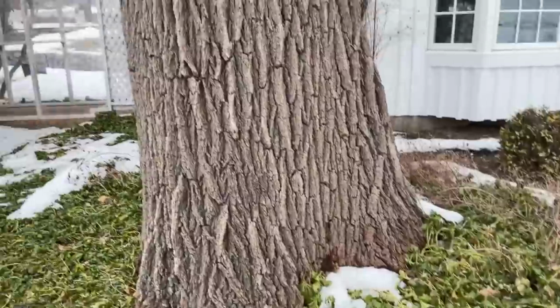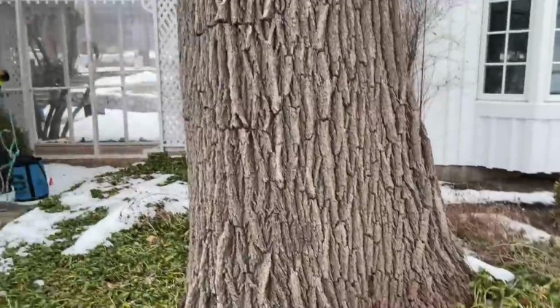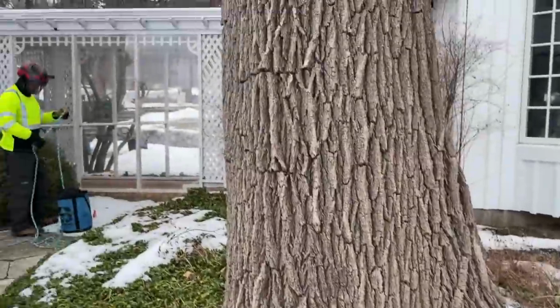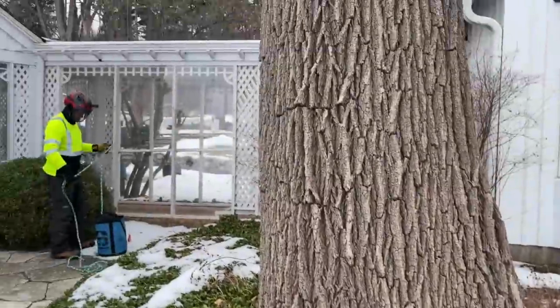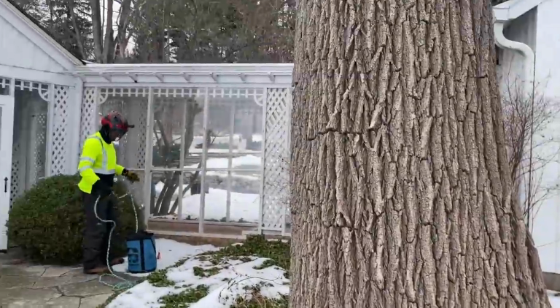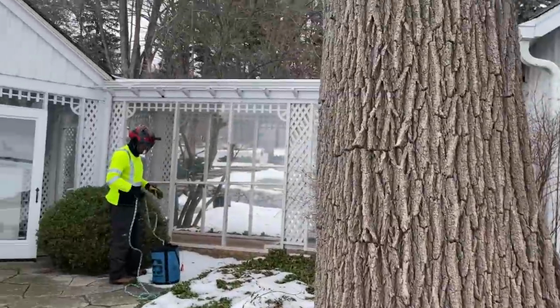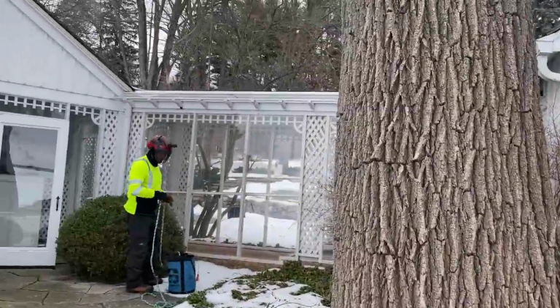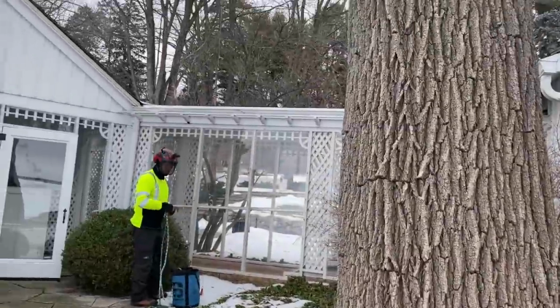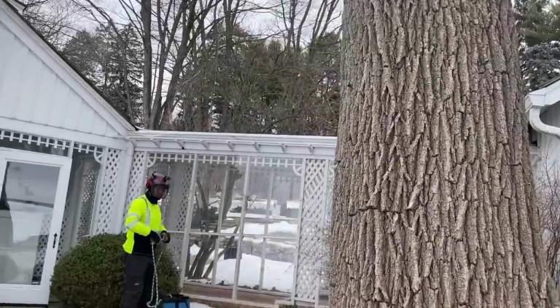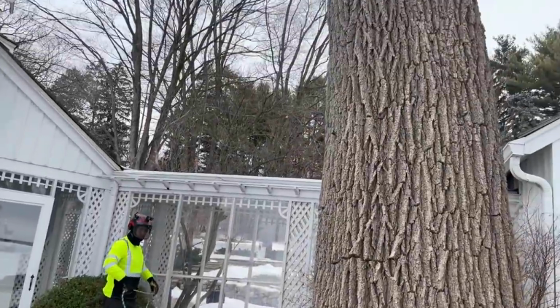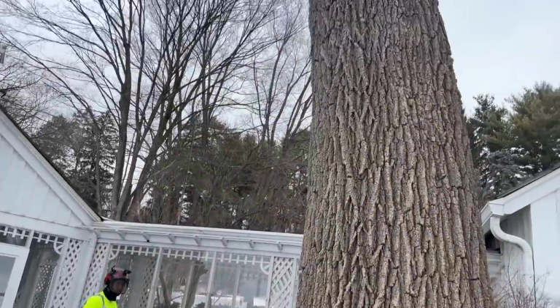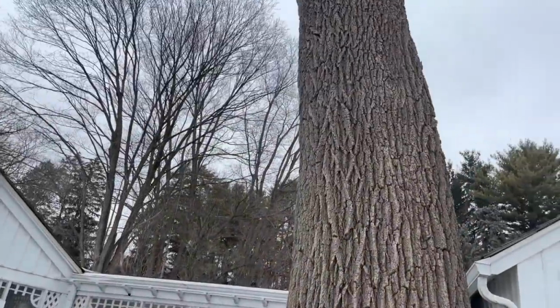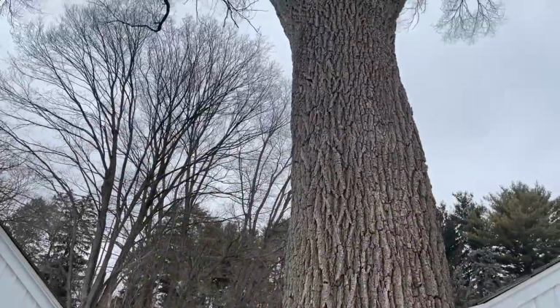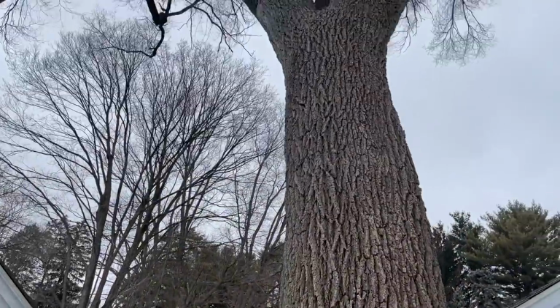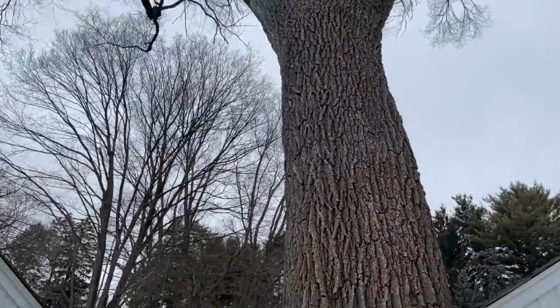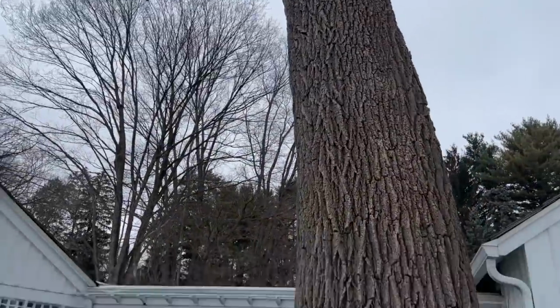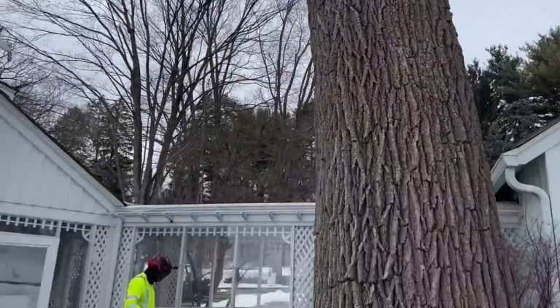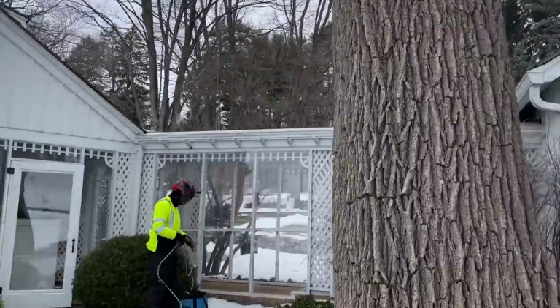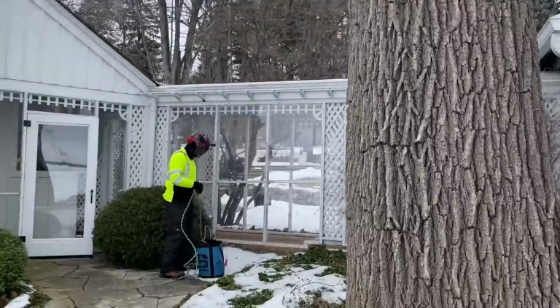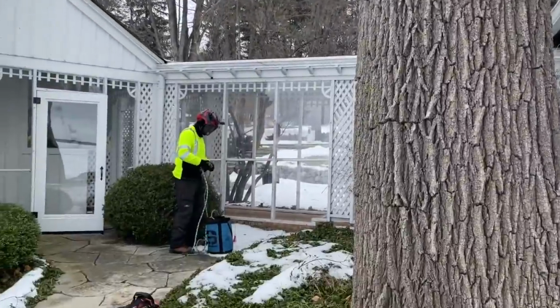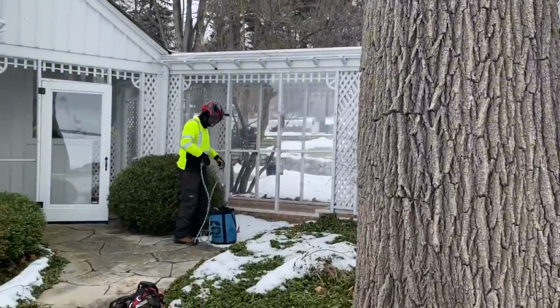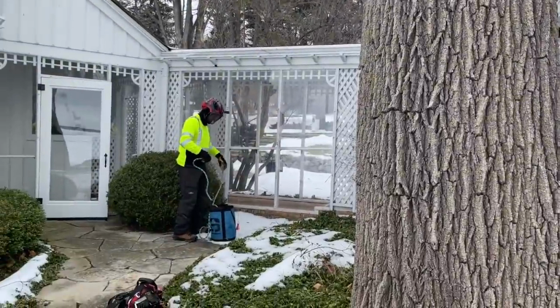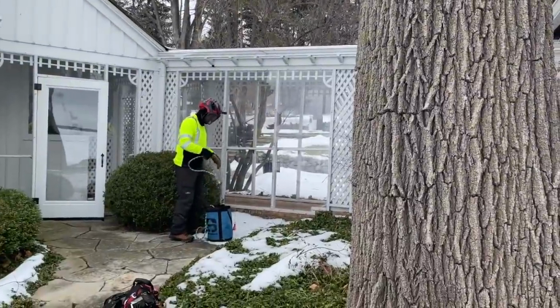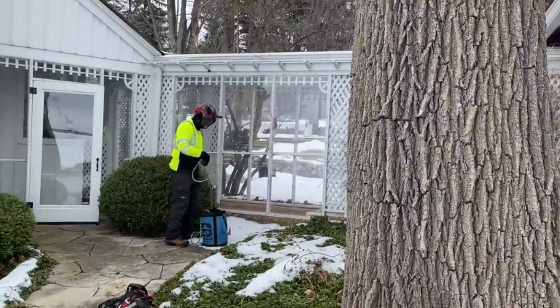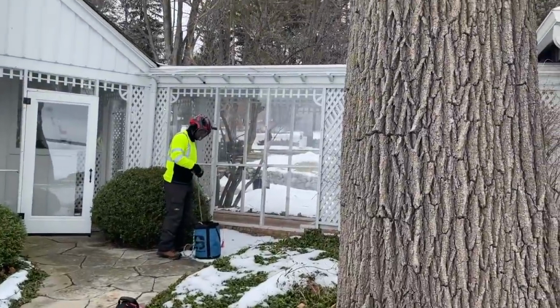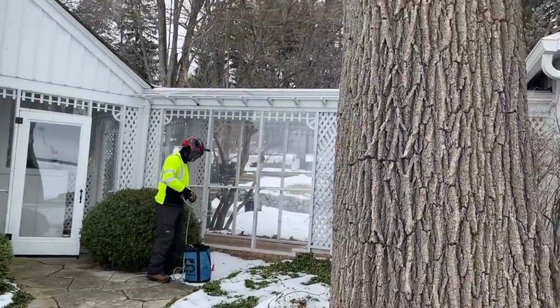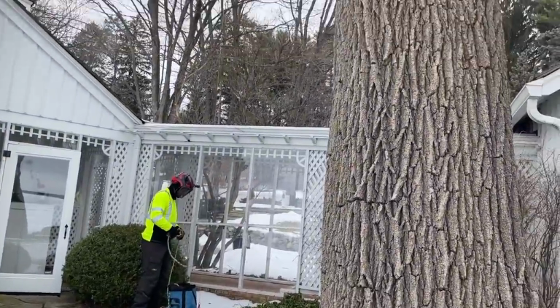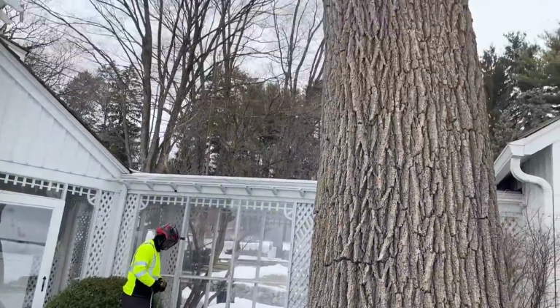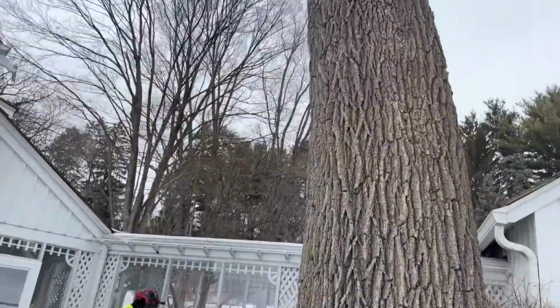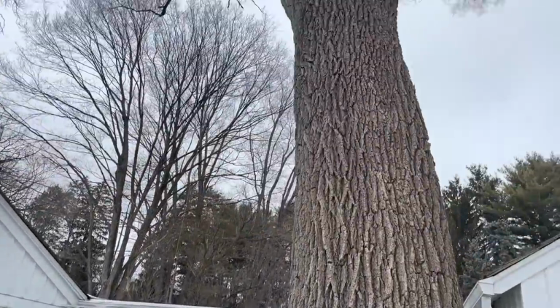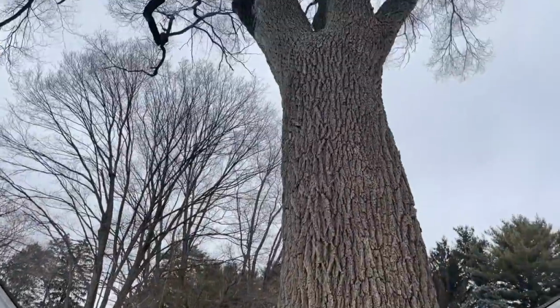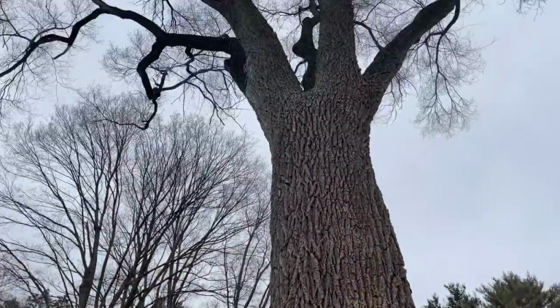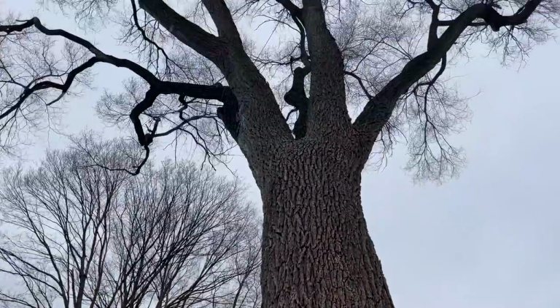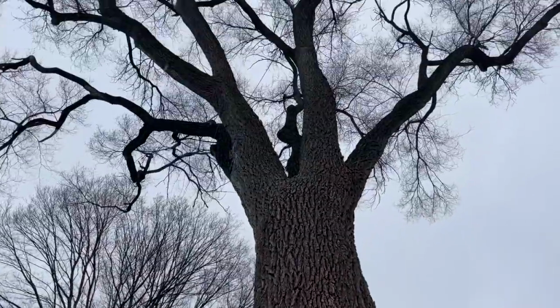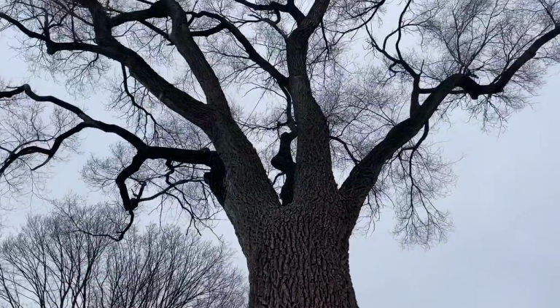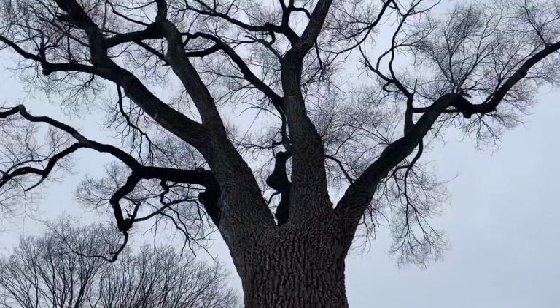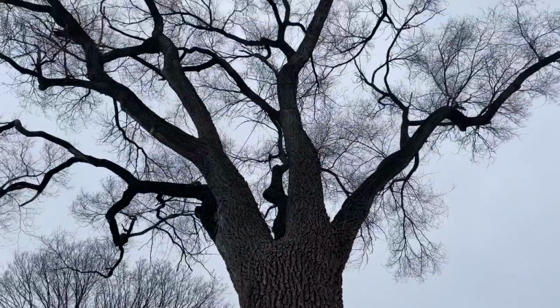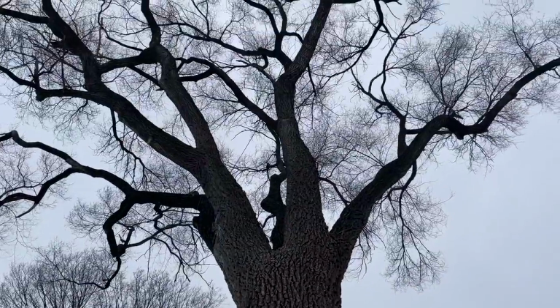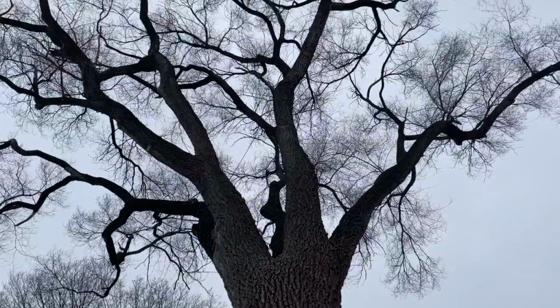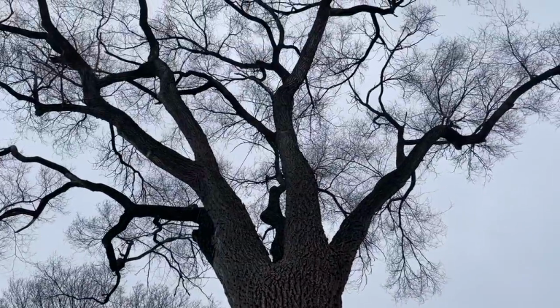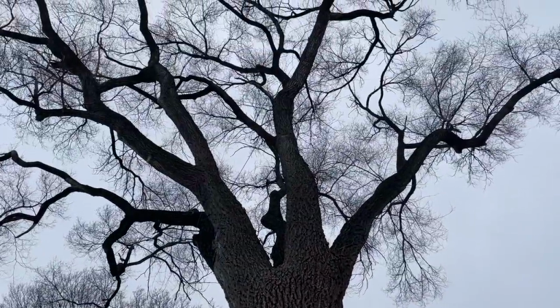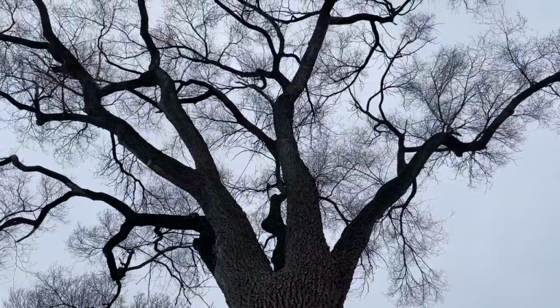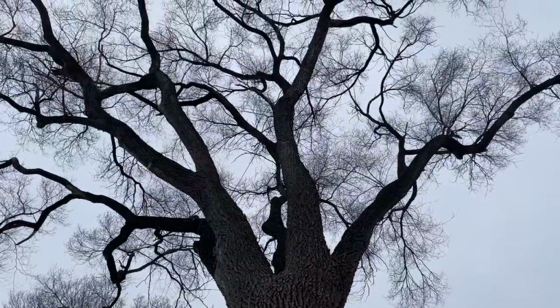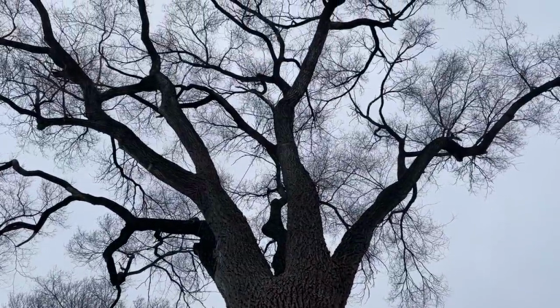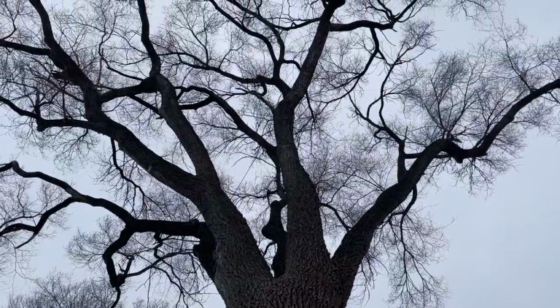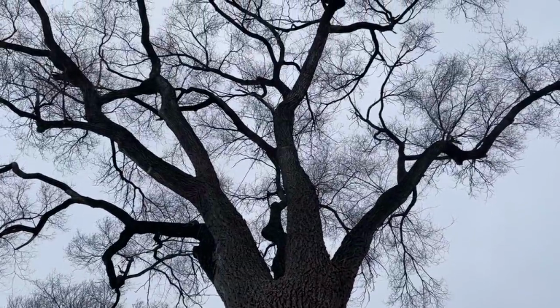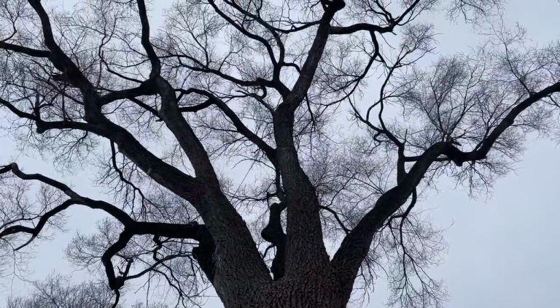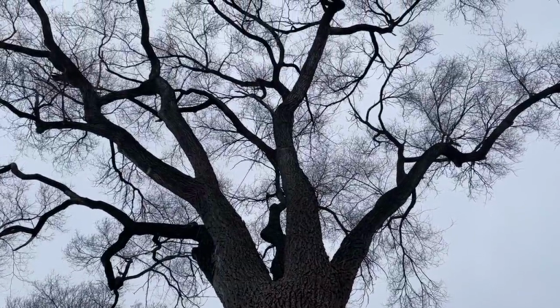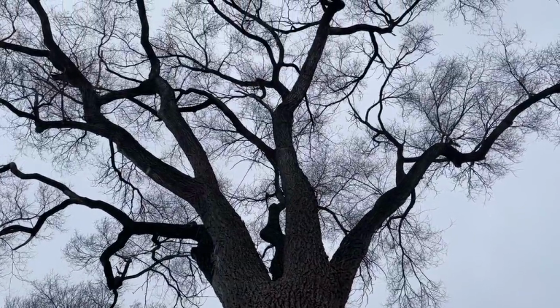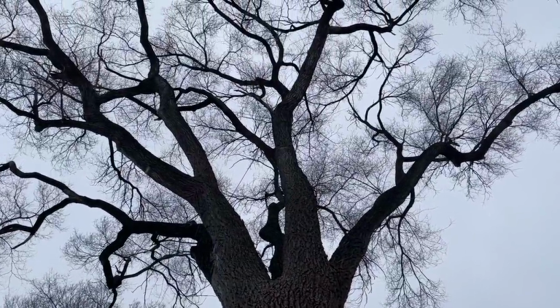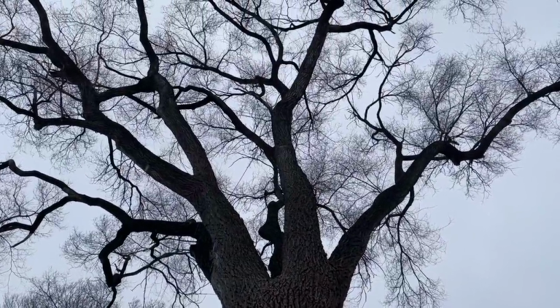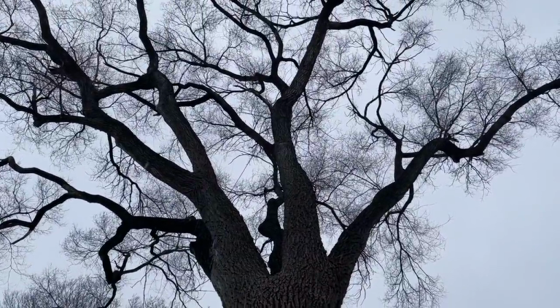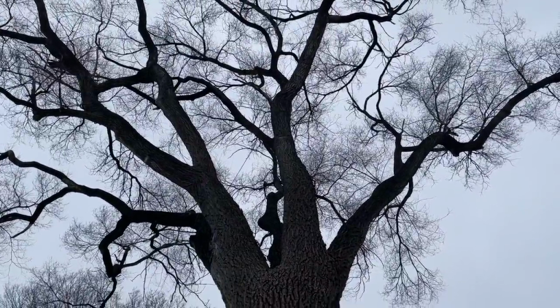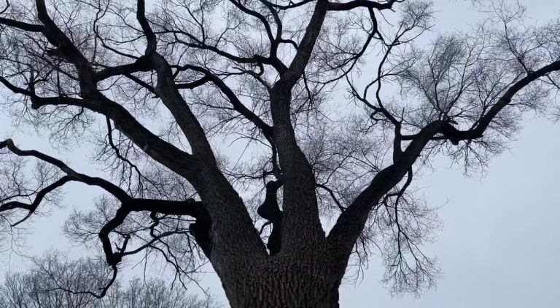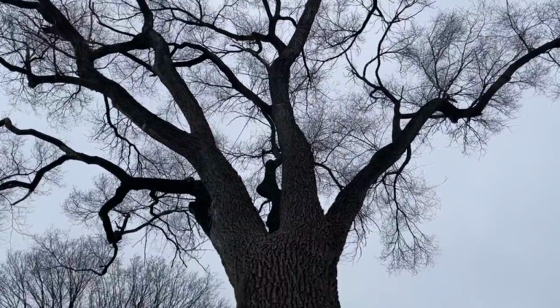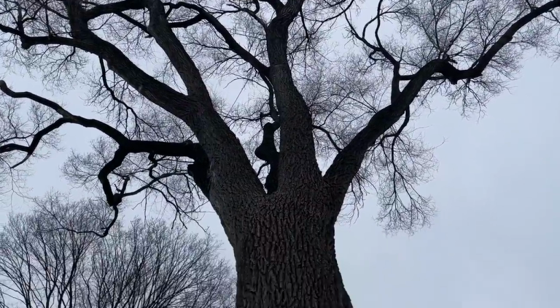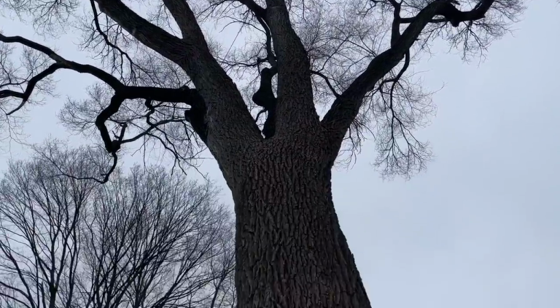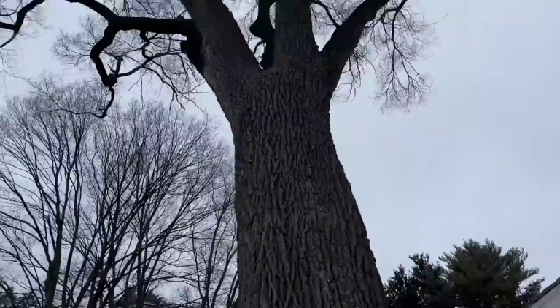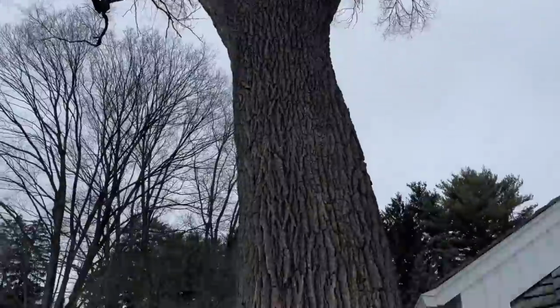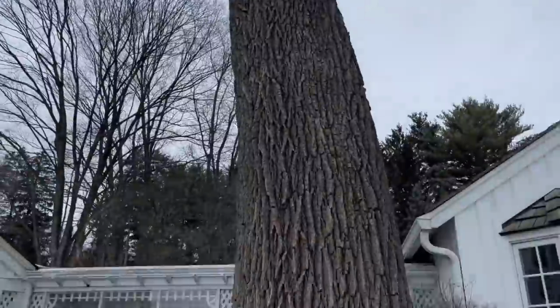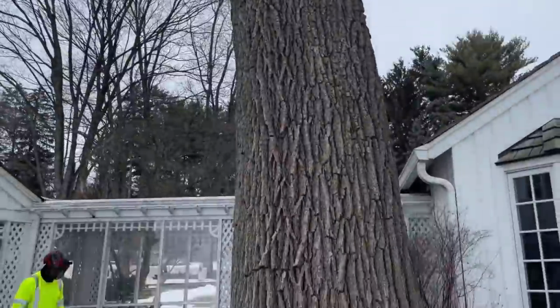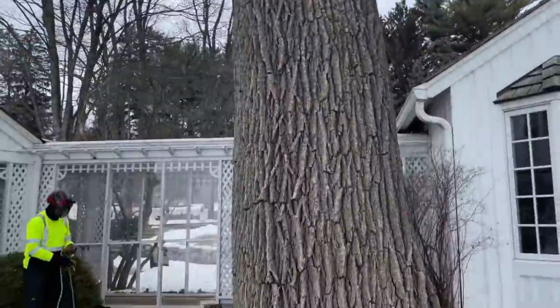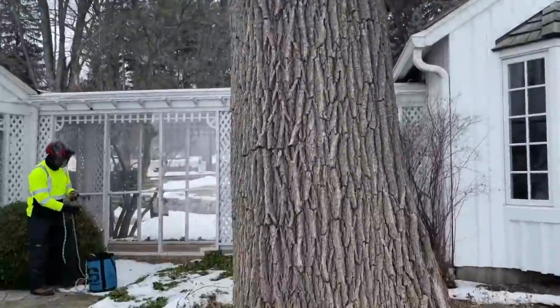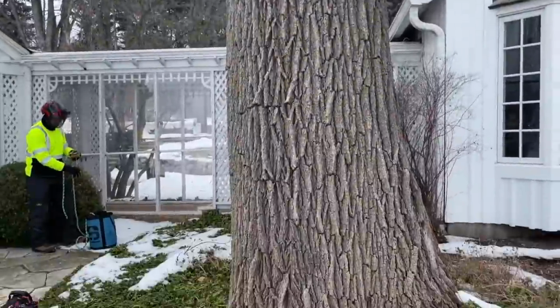All right, everybody. I'm here with Master Arborist Kevin Hamm. We're going to be talking about cabling today.